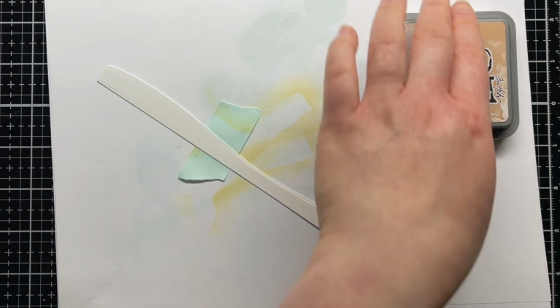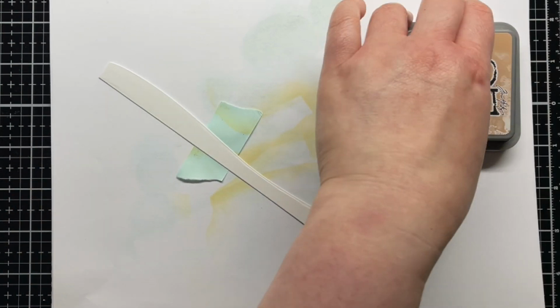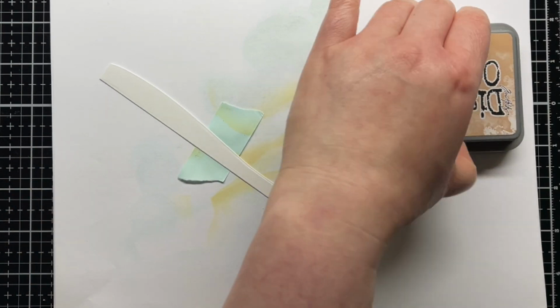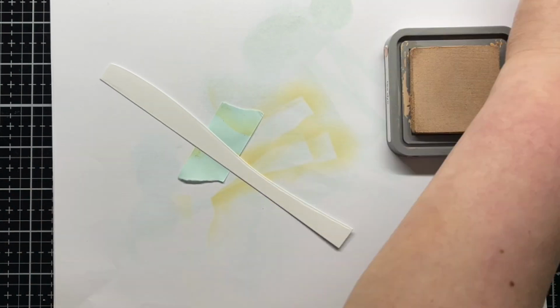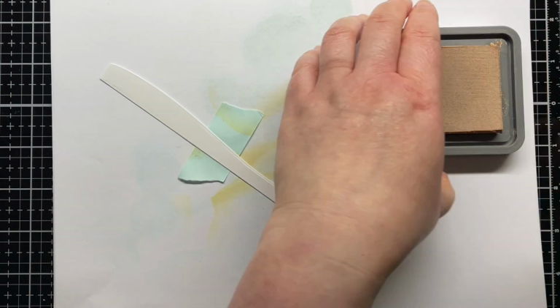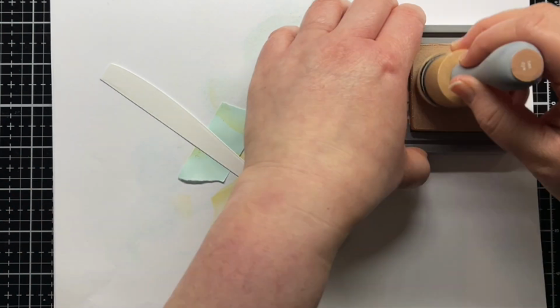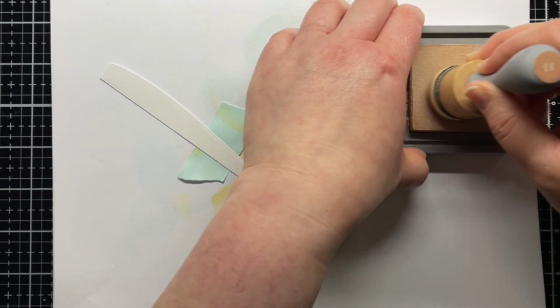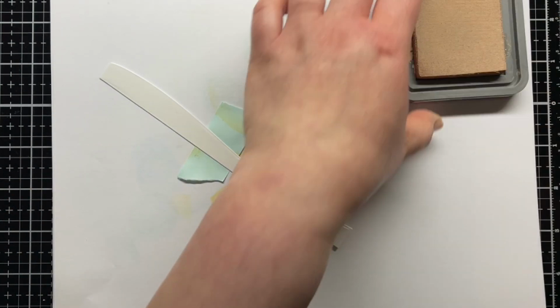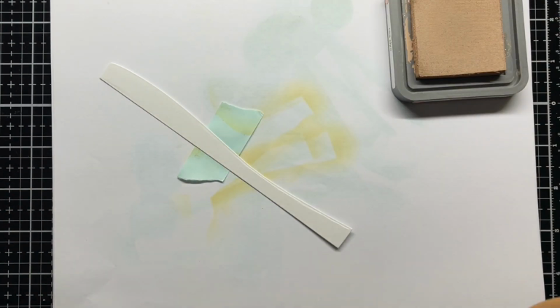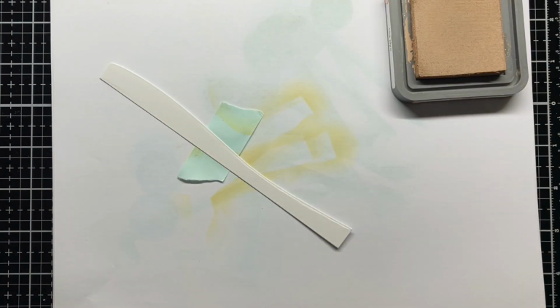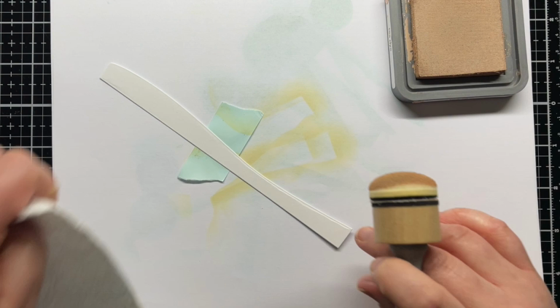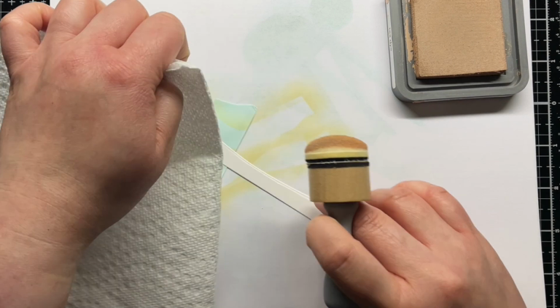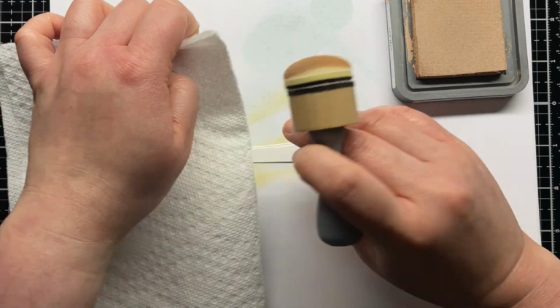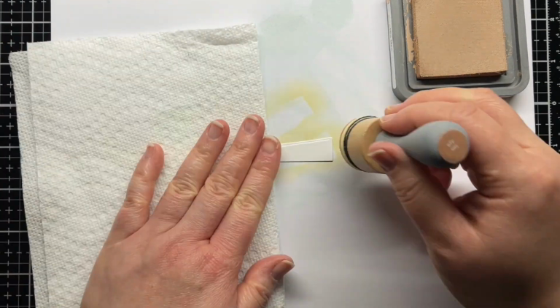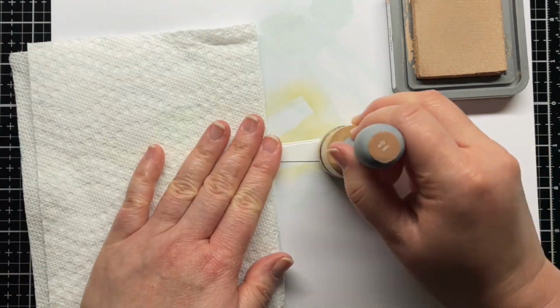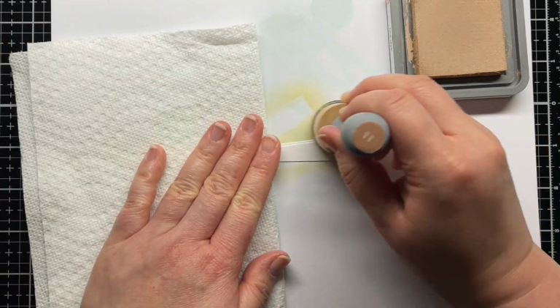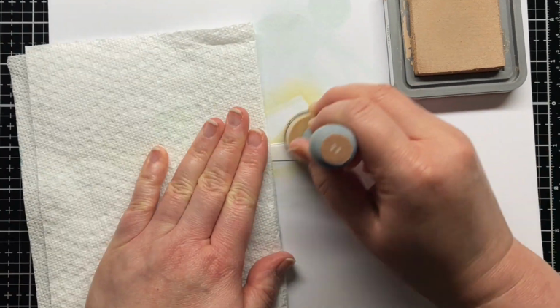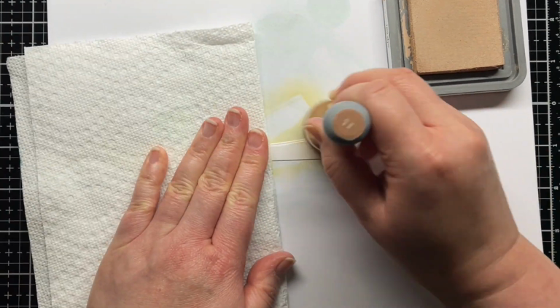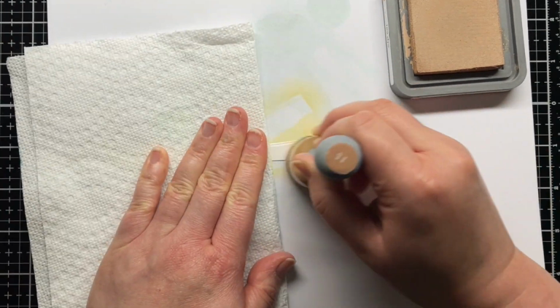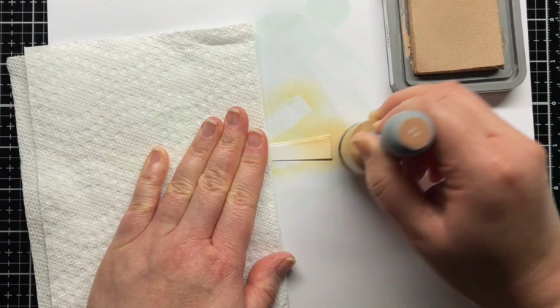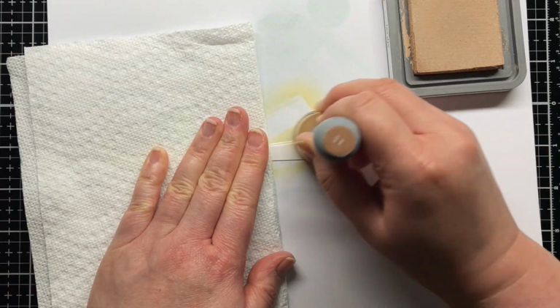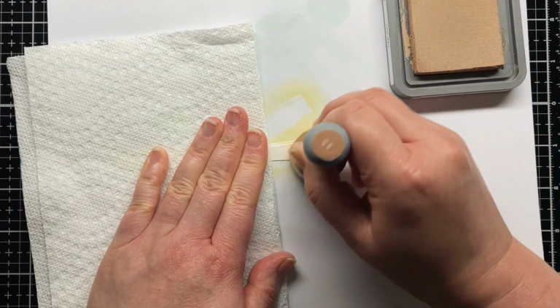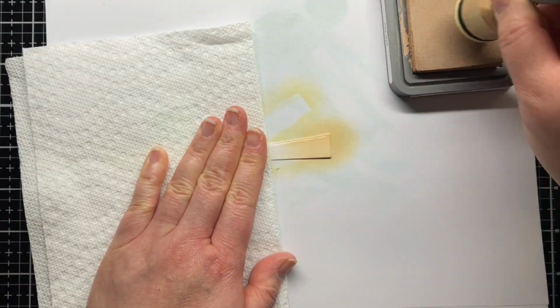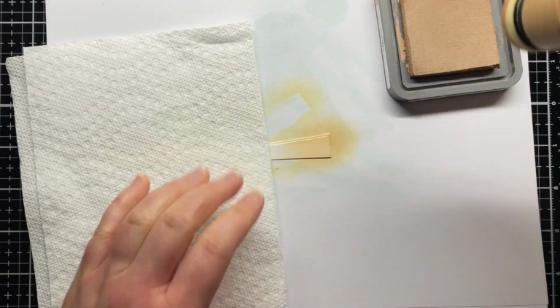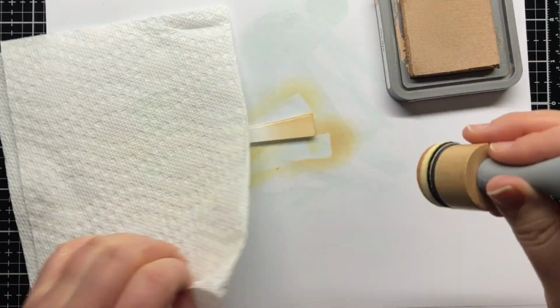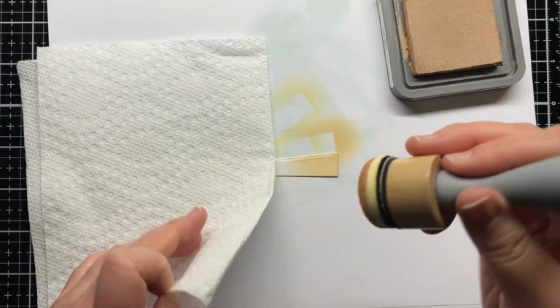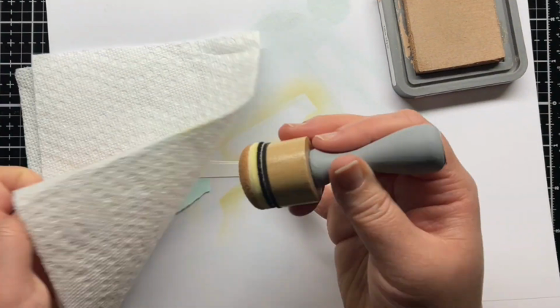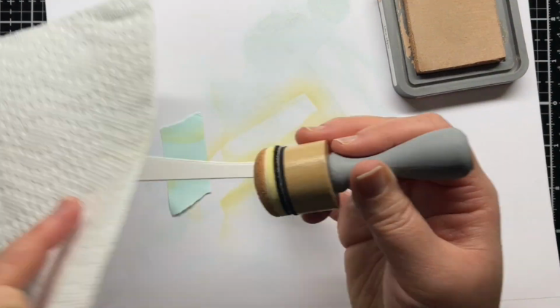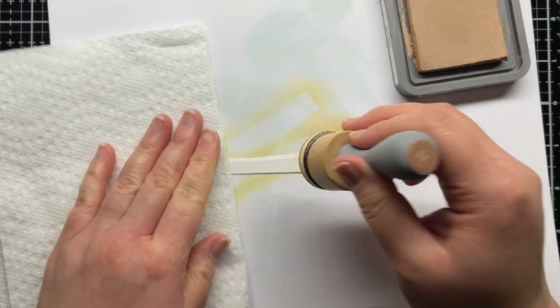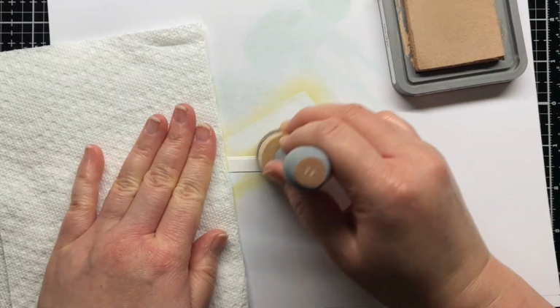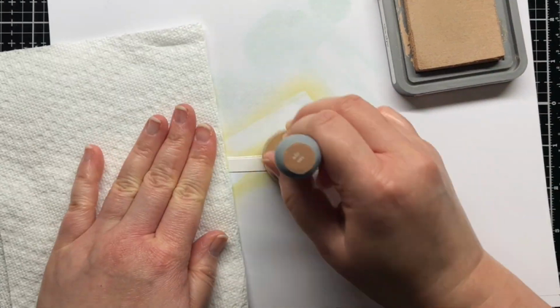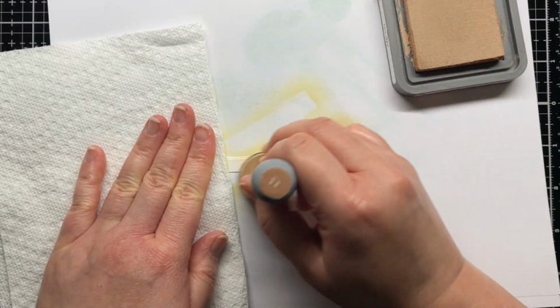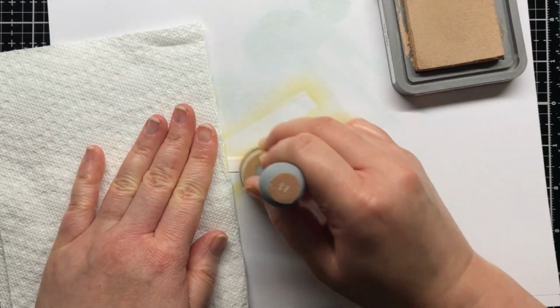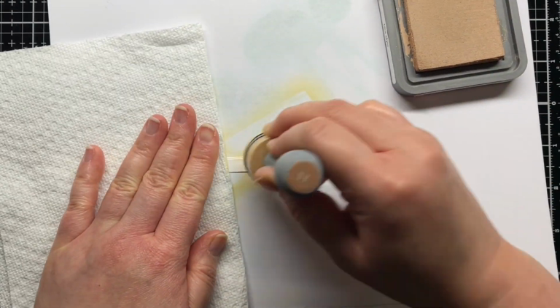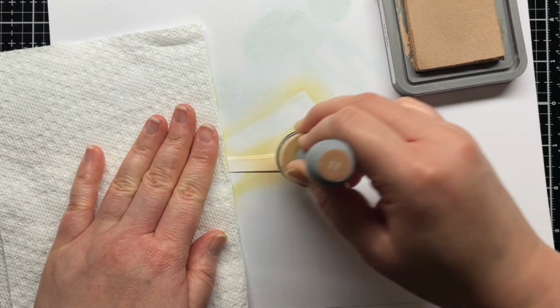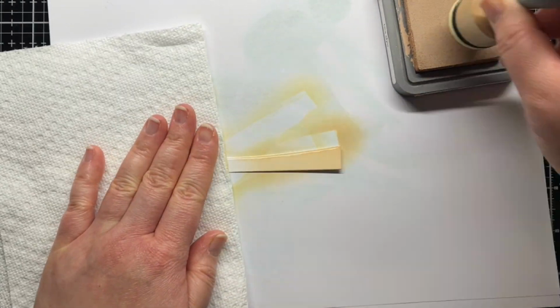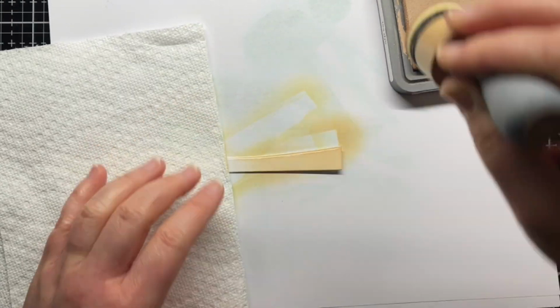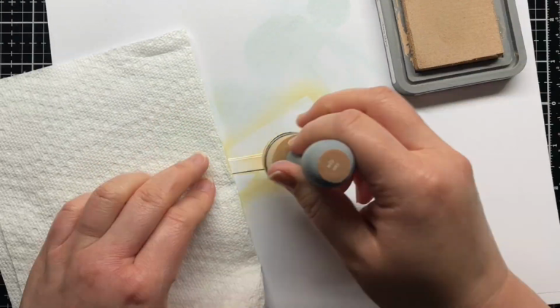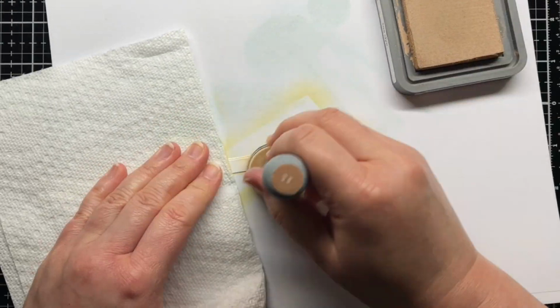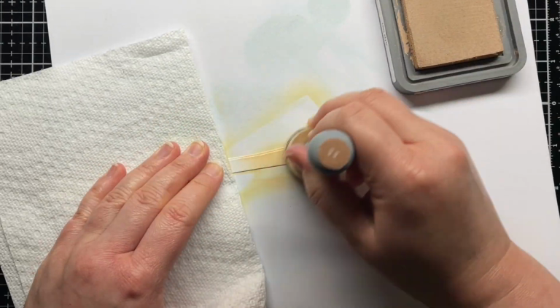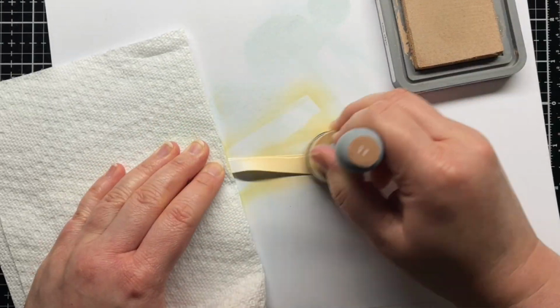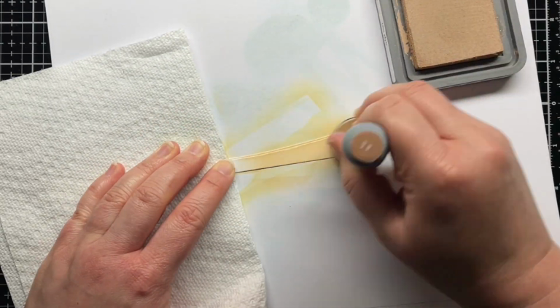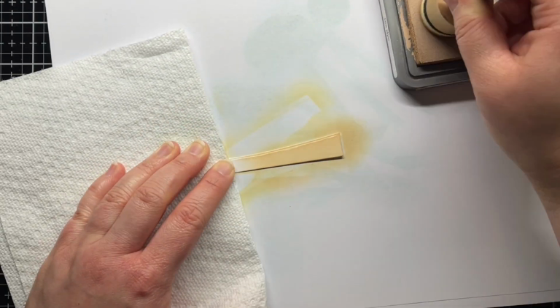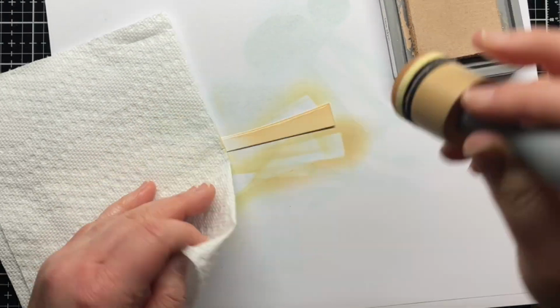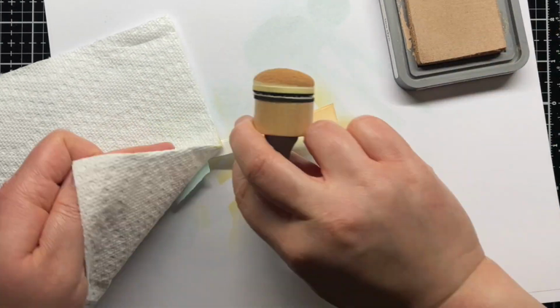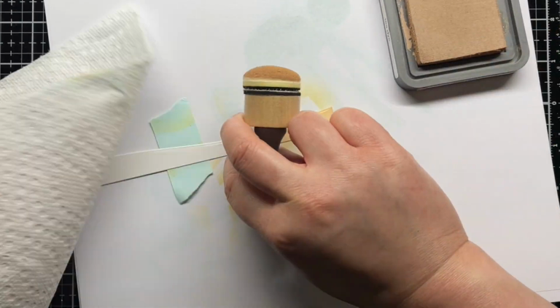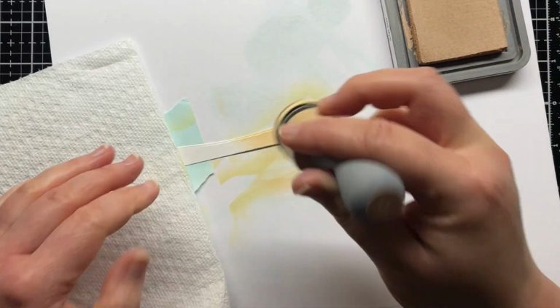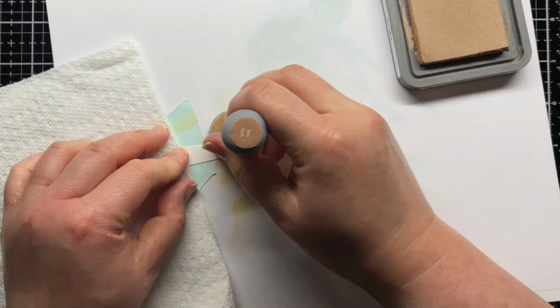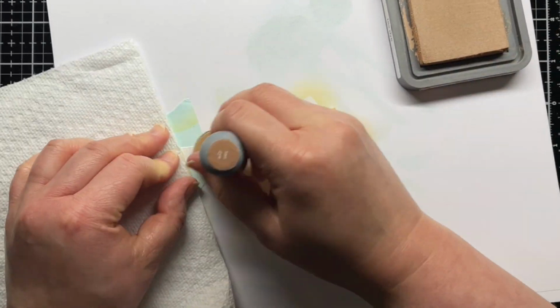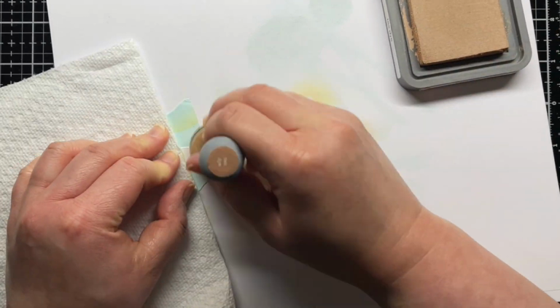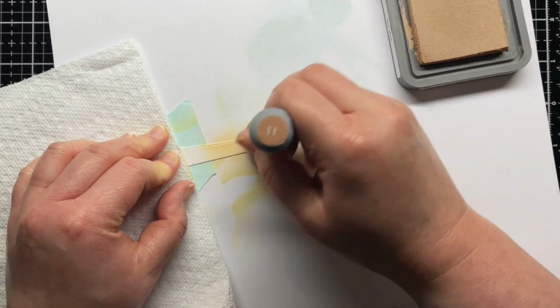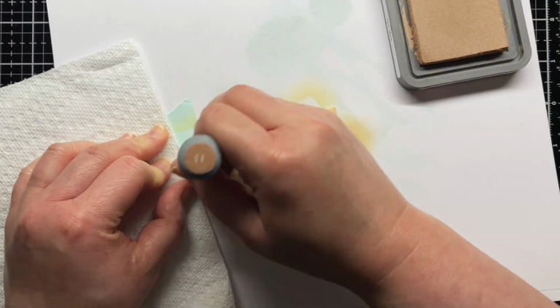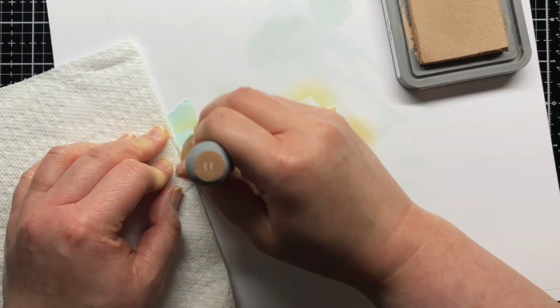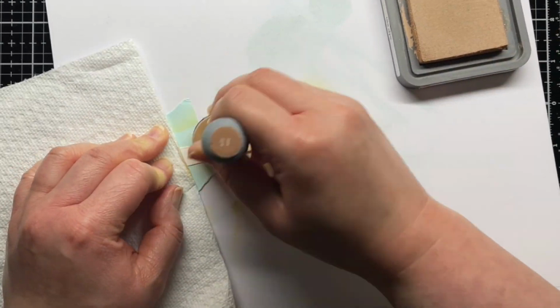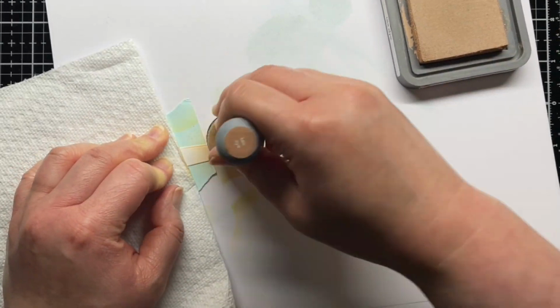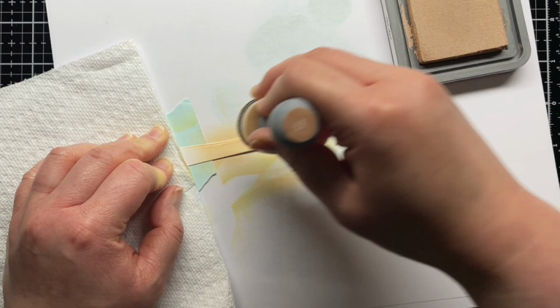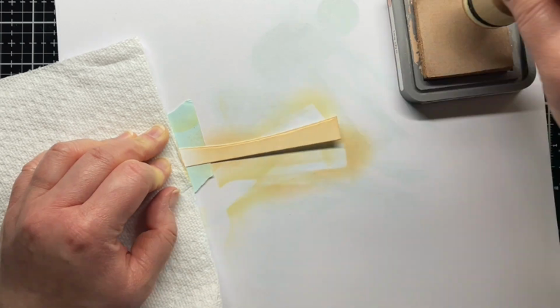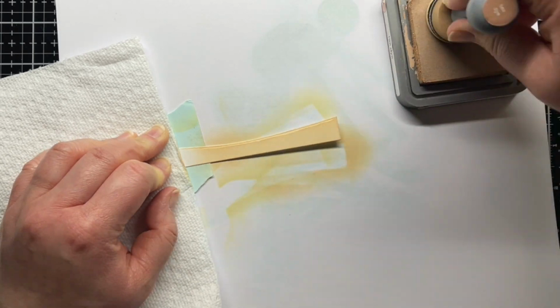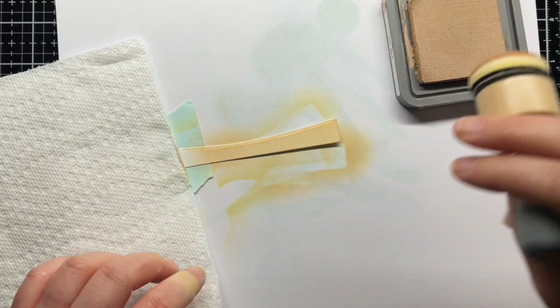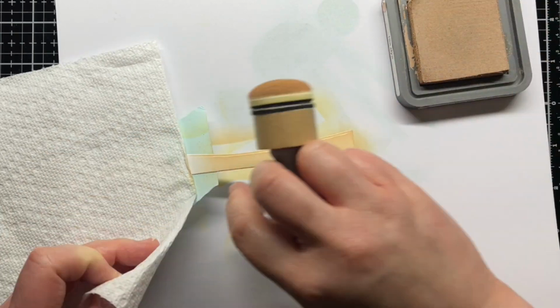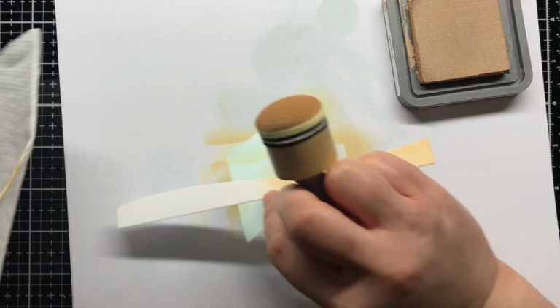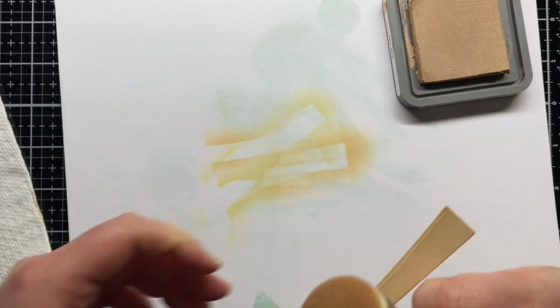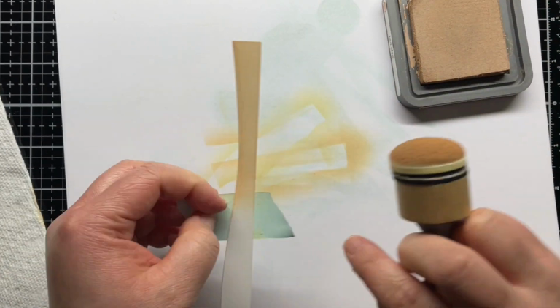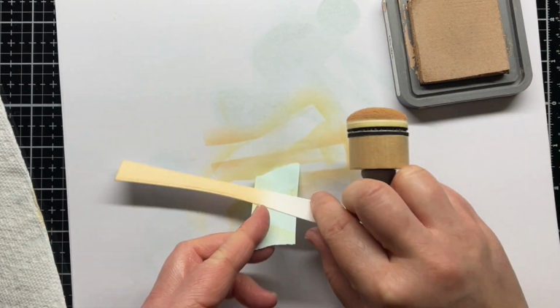Next, I blended Tea Dye onto two of the sand layers, and die cut gold glitter cardstock for some sparkly contrast in the third layer.